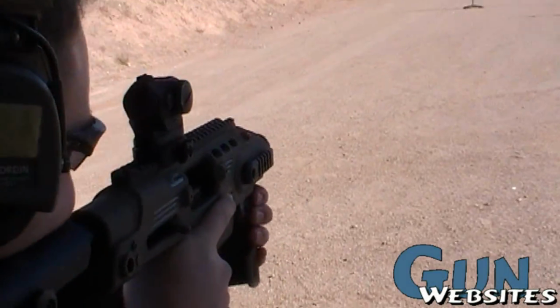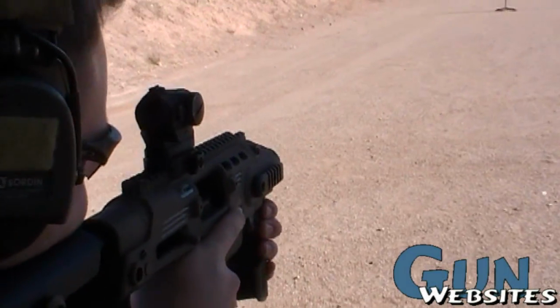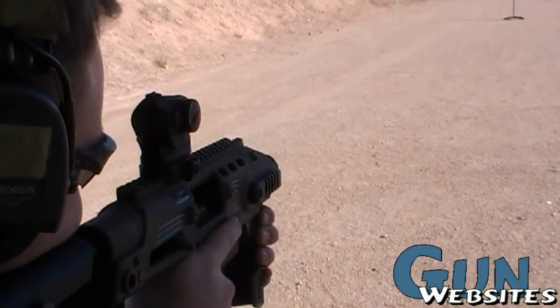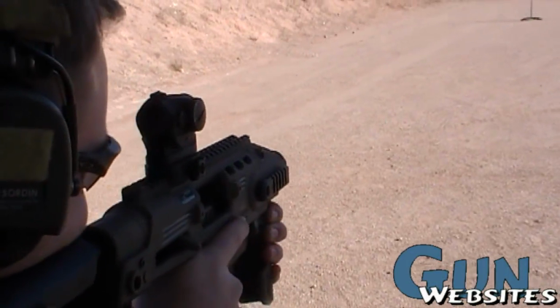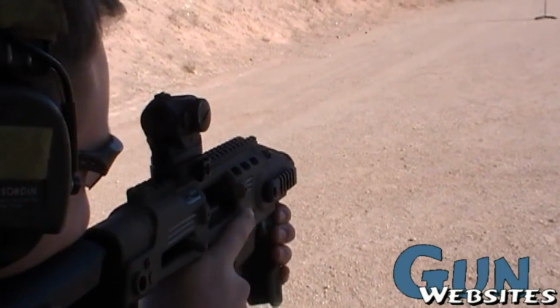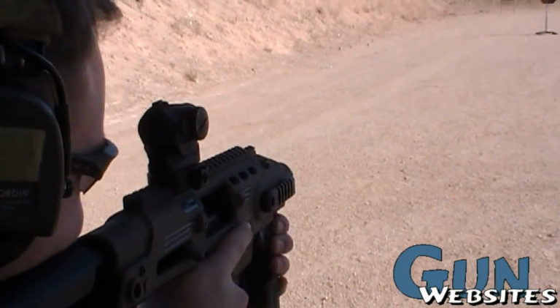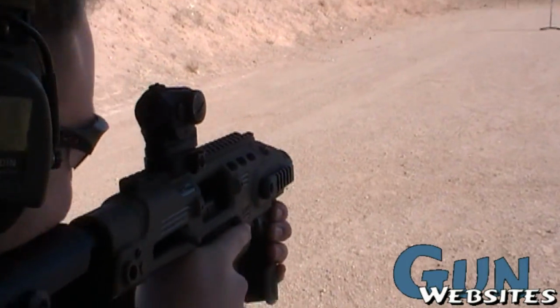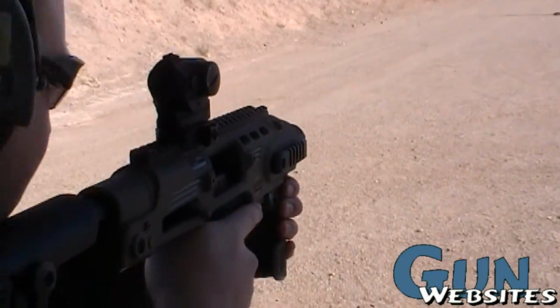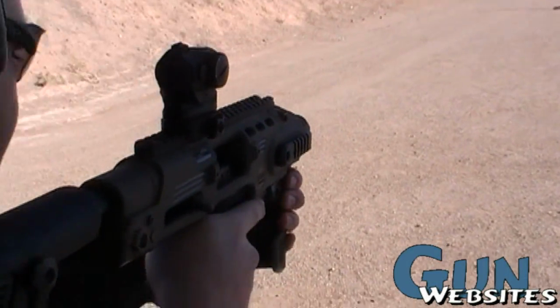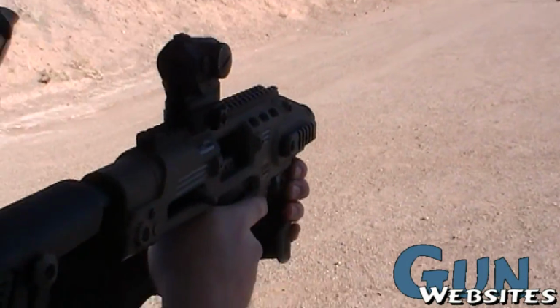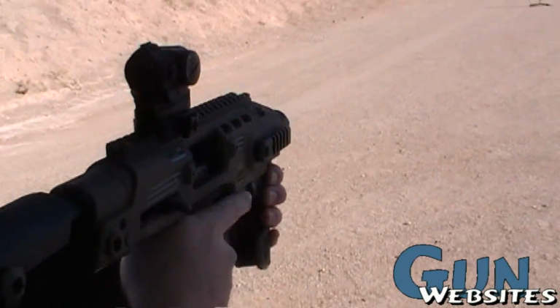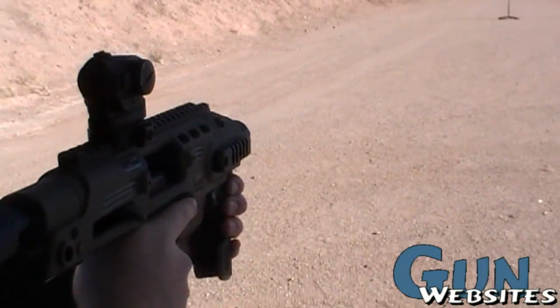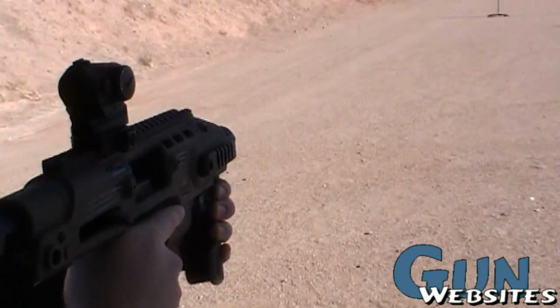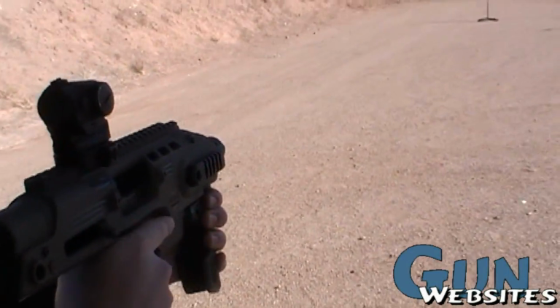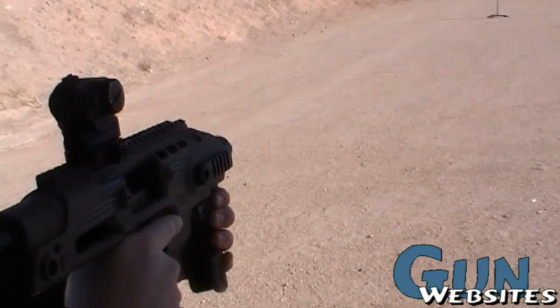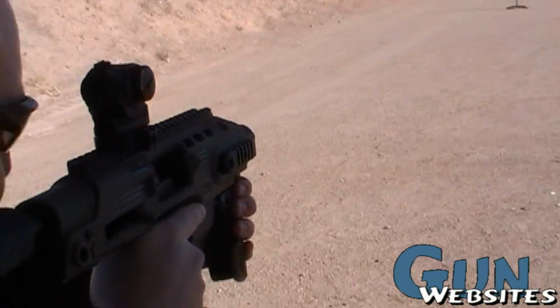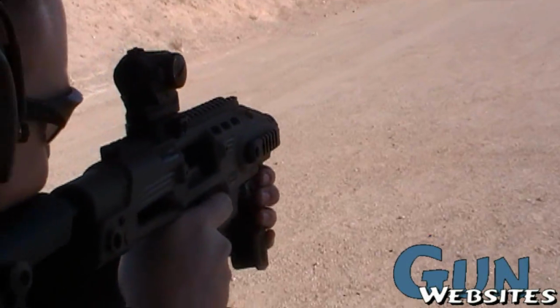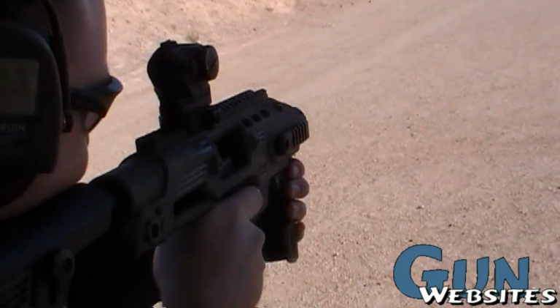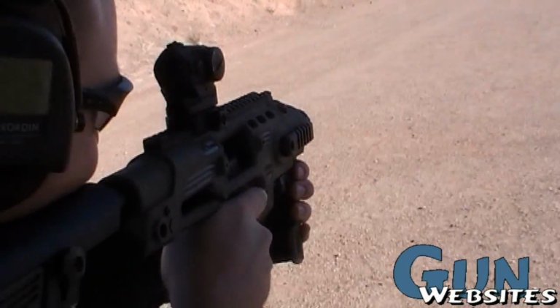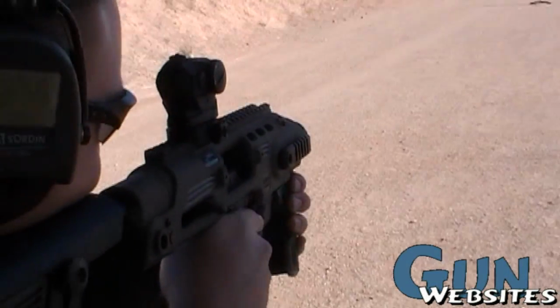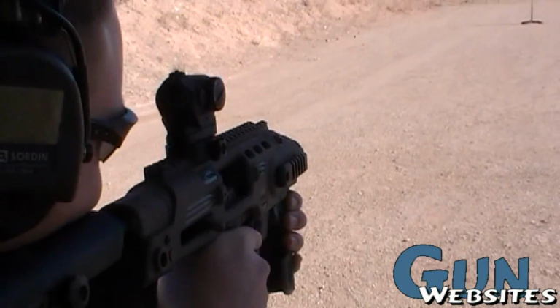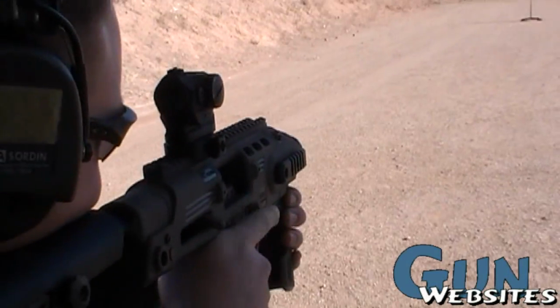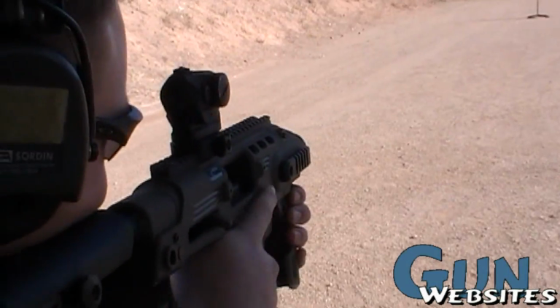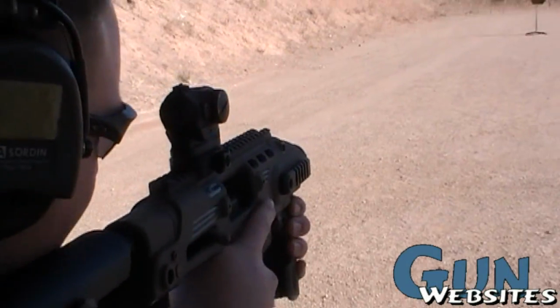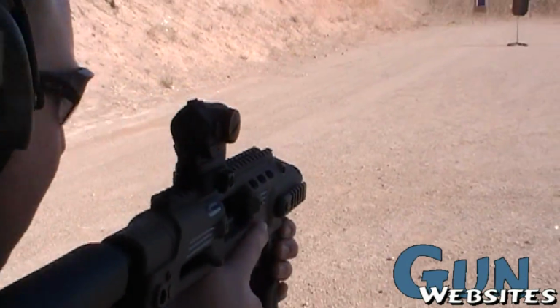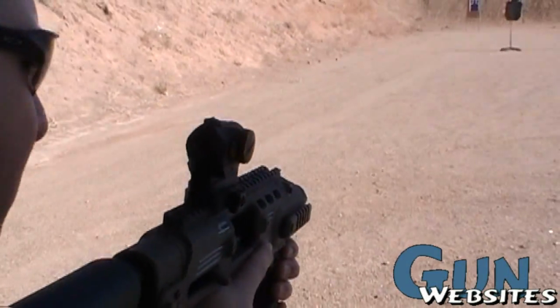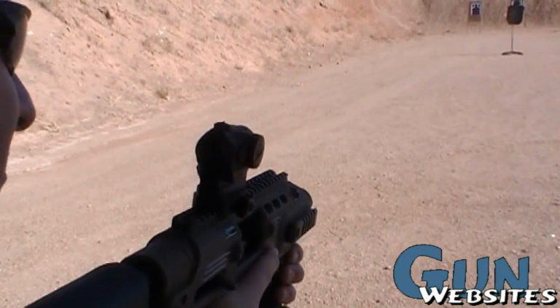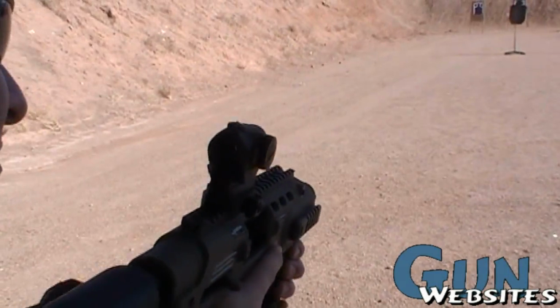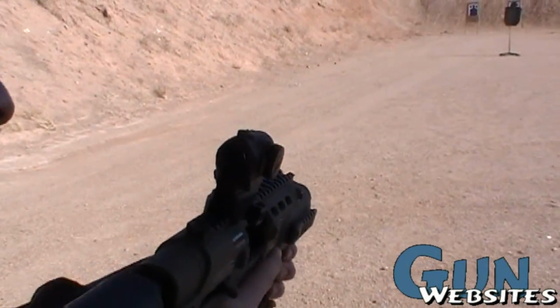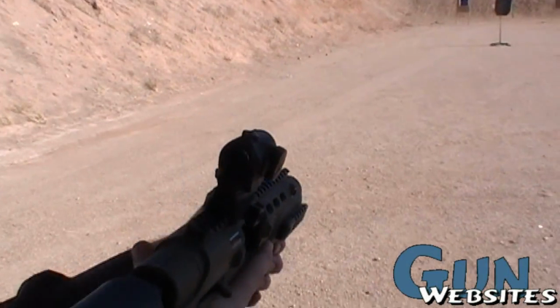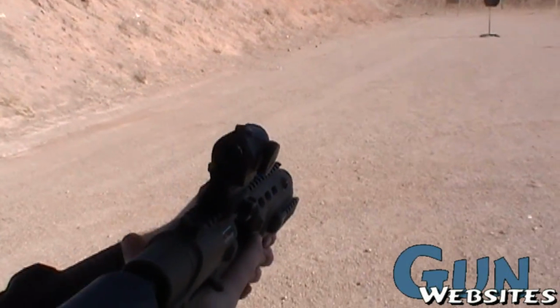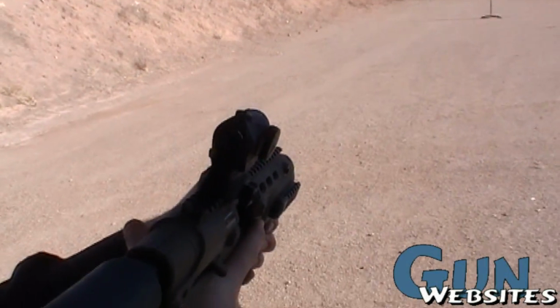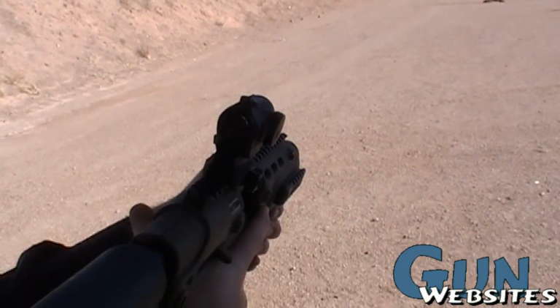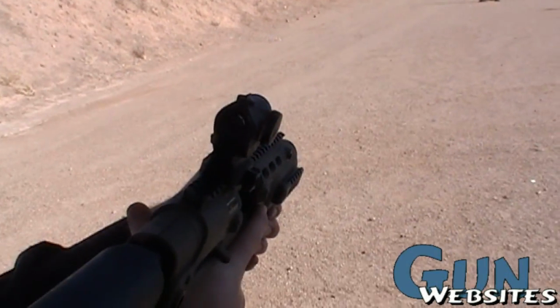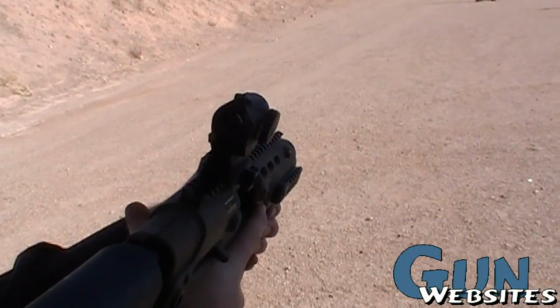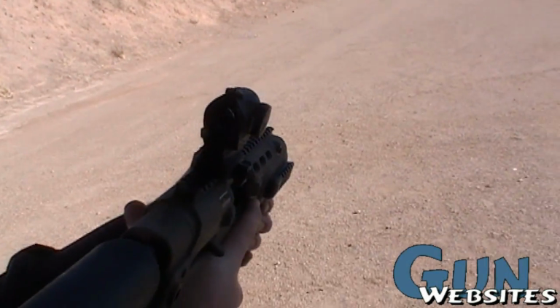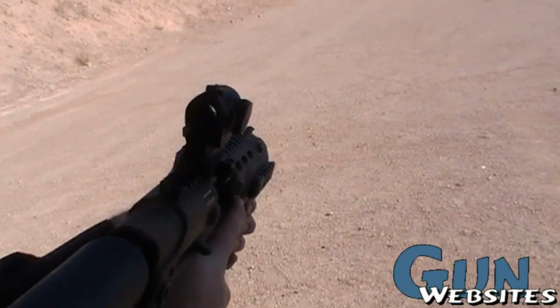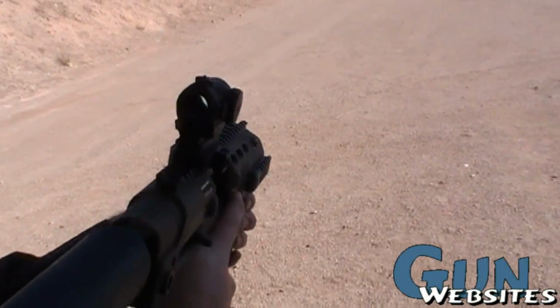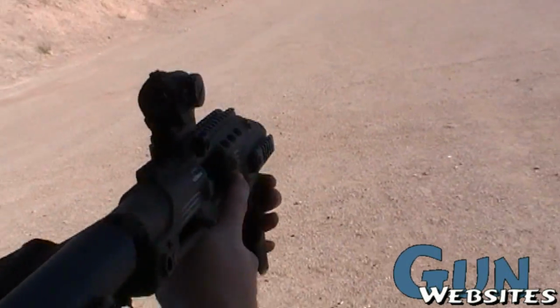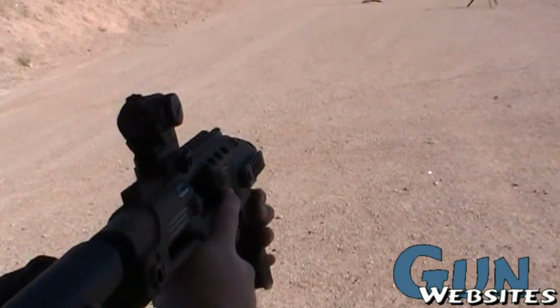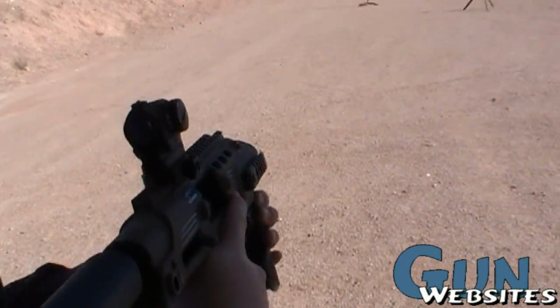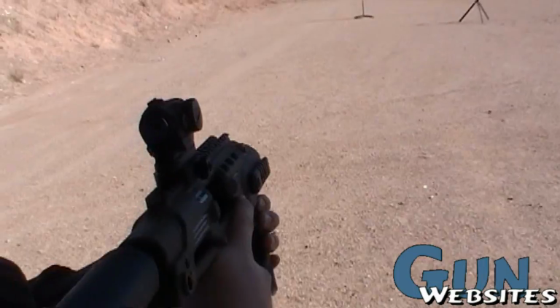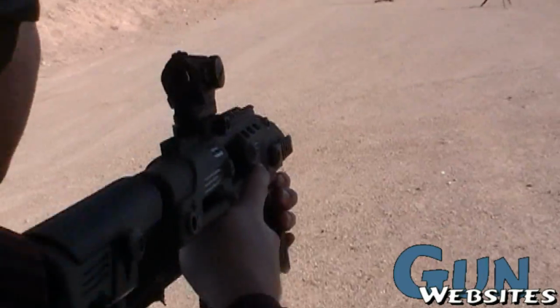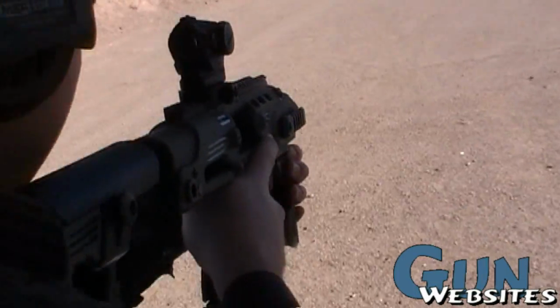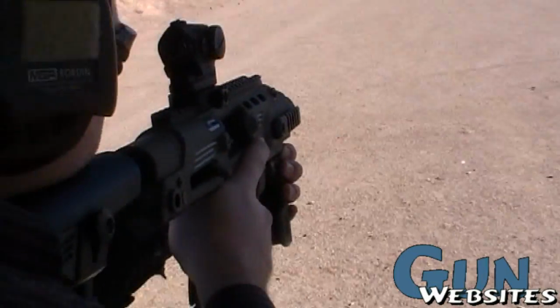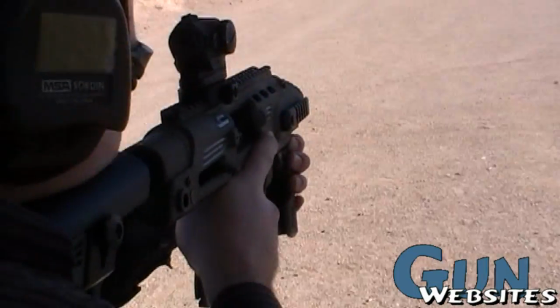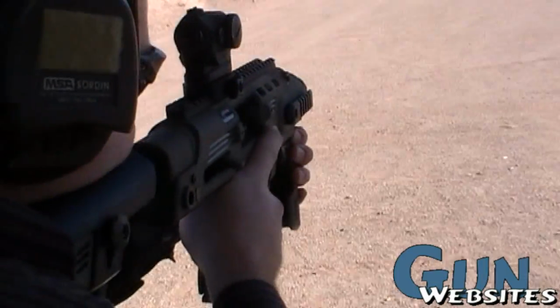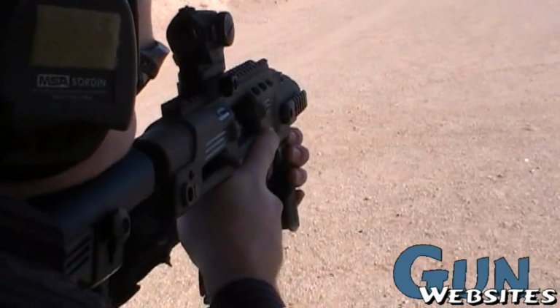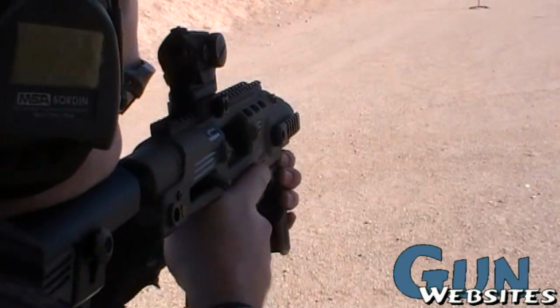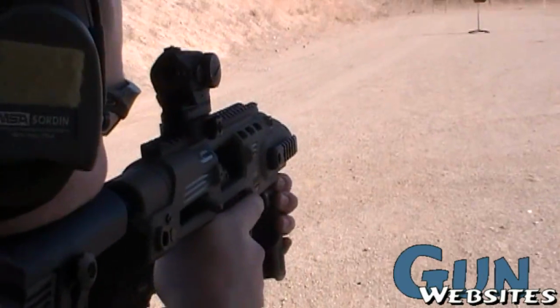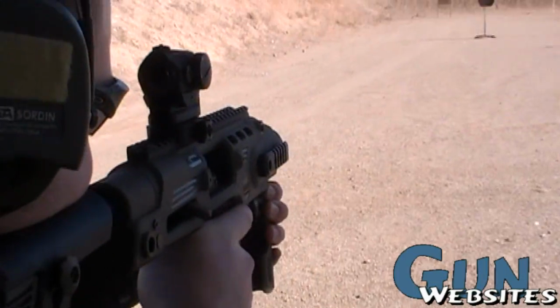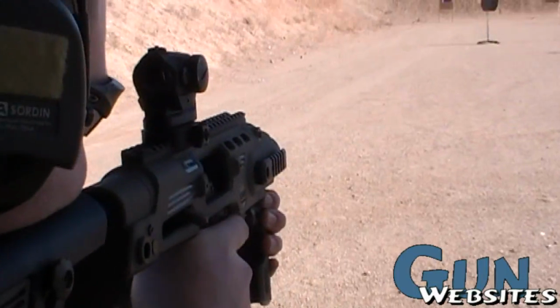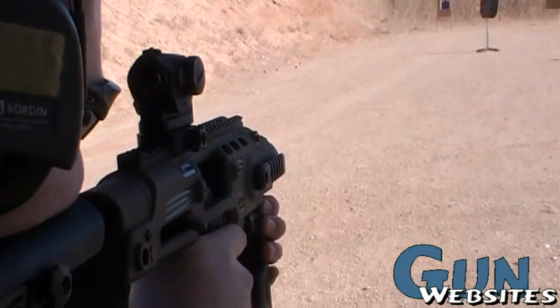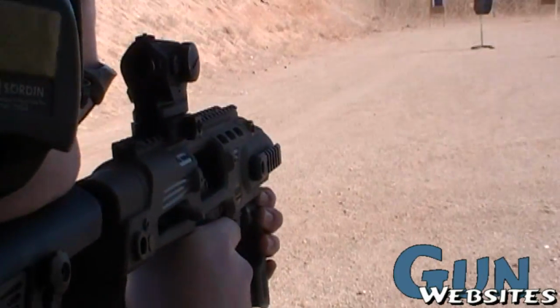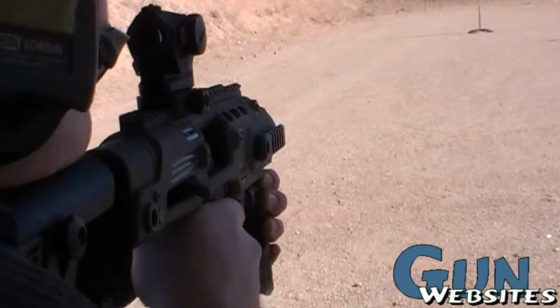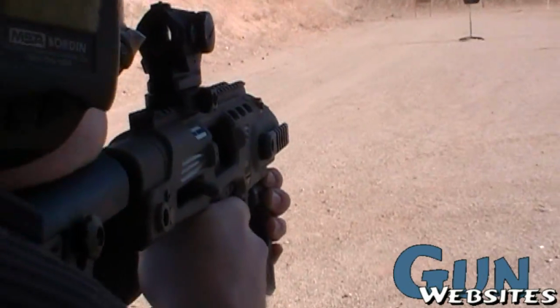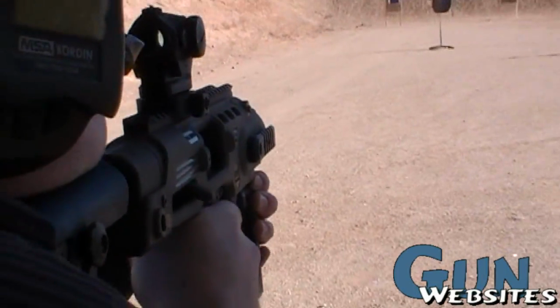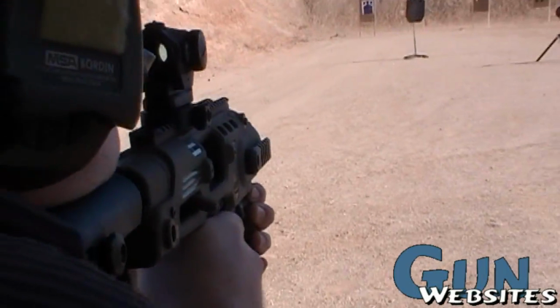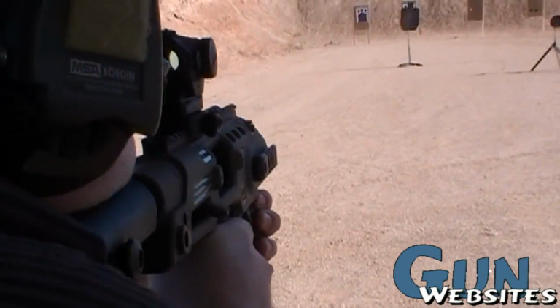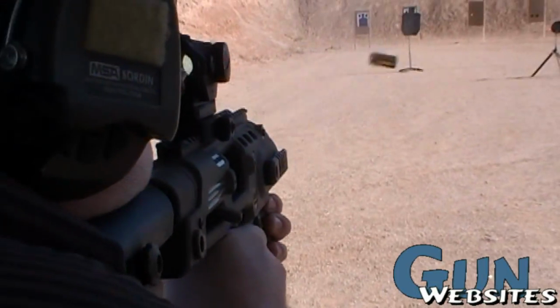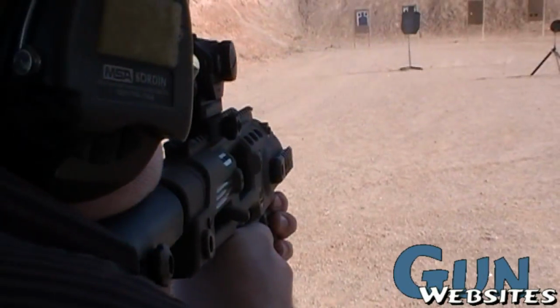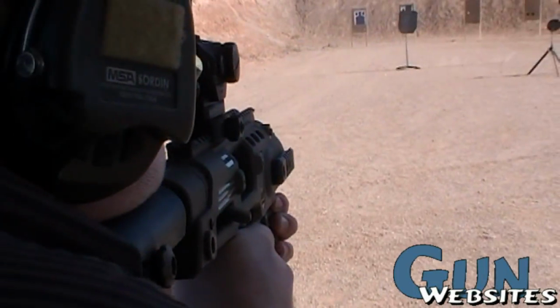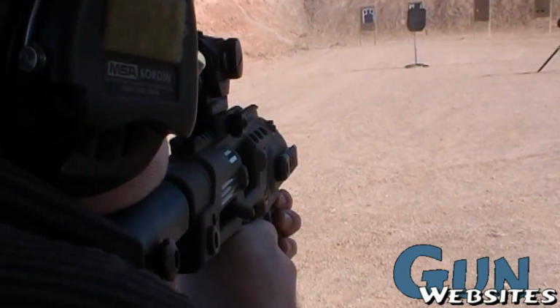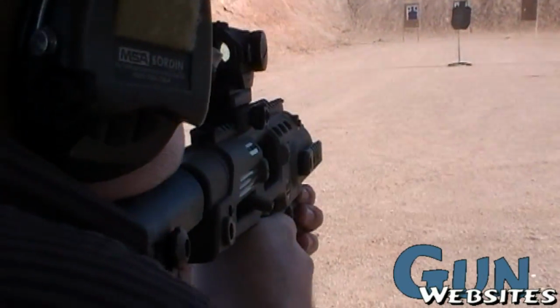We're also sporting a T1 optic on there, which is a great addition to this setup.